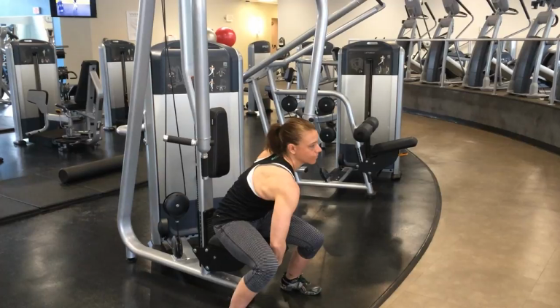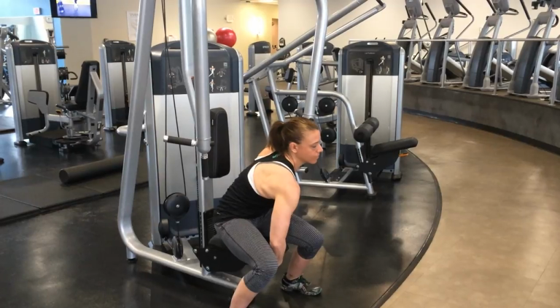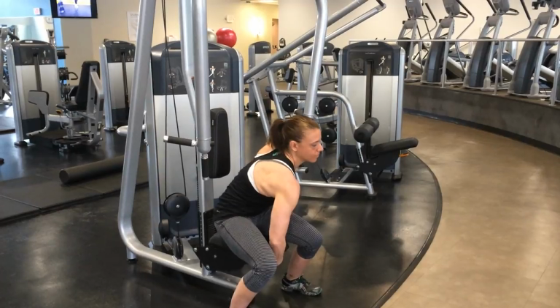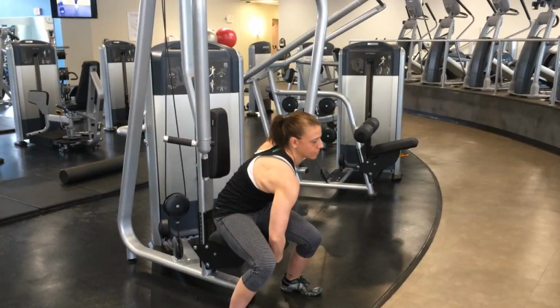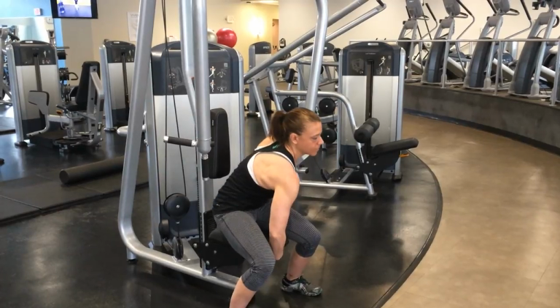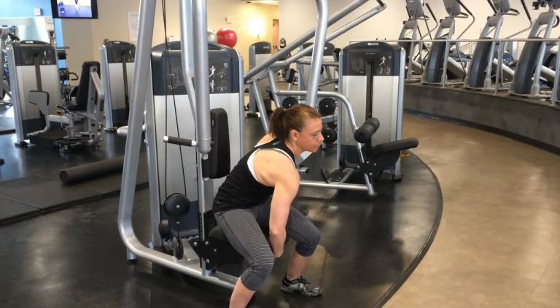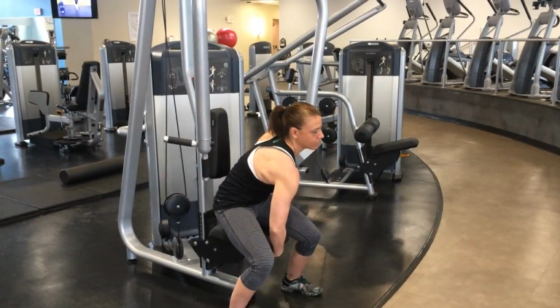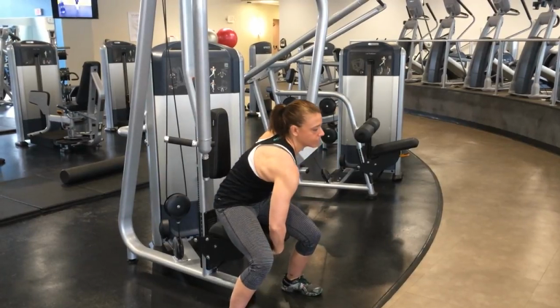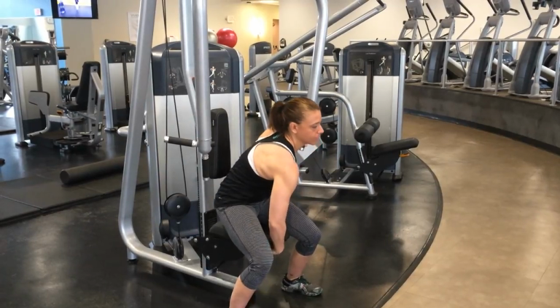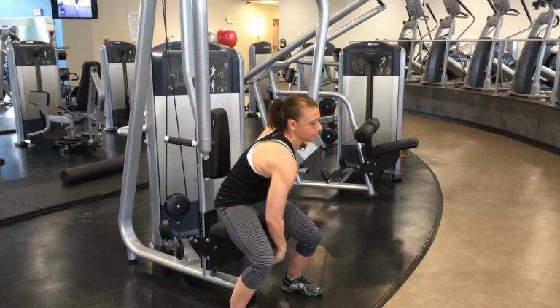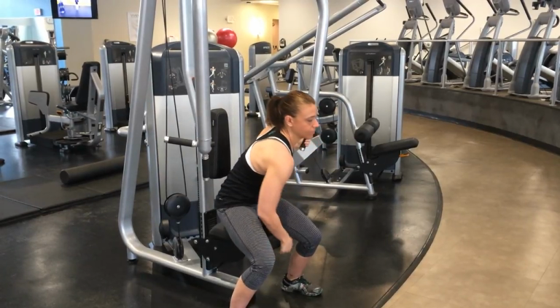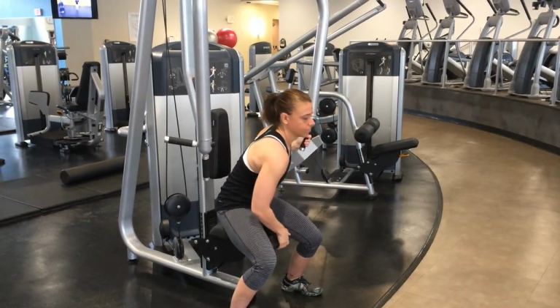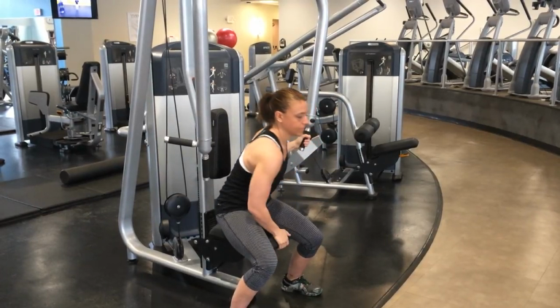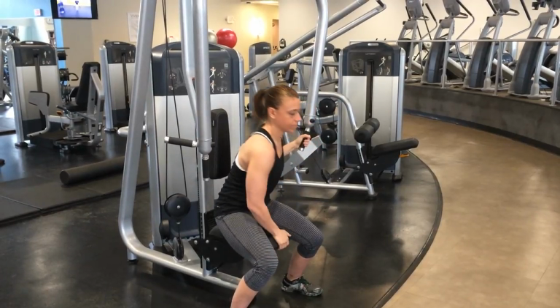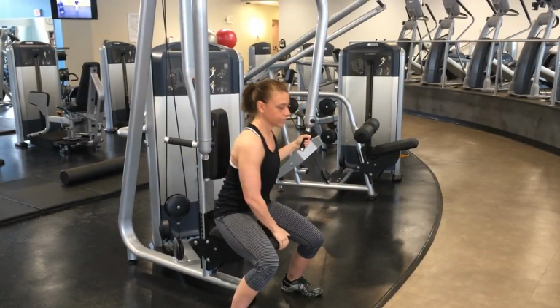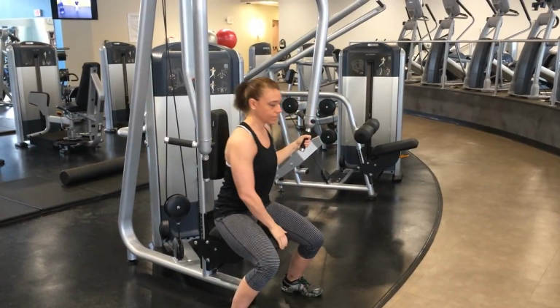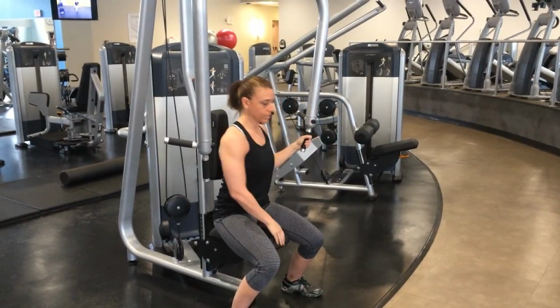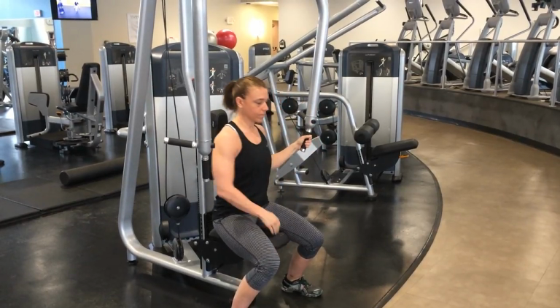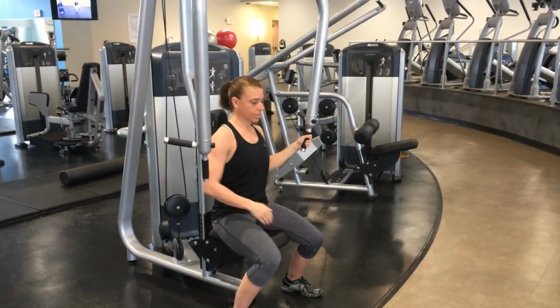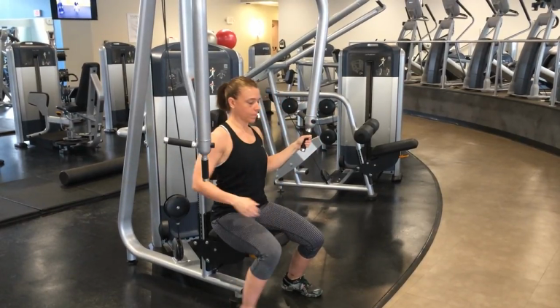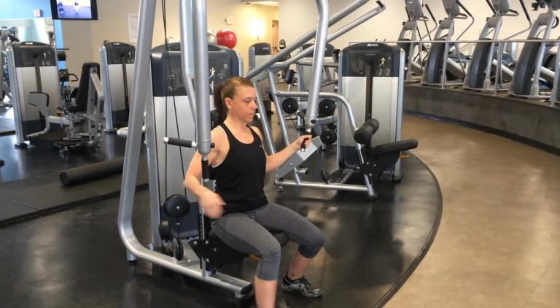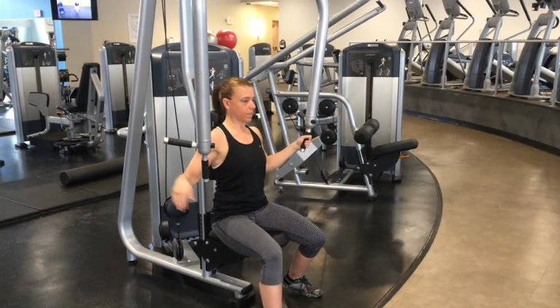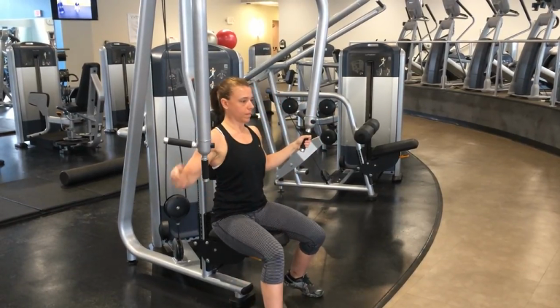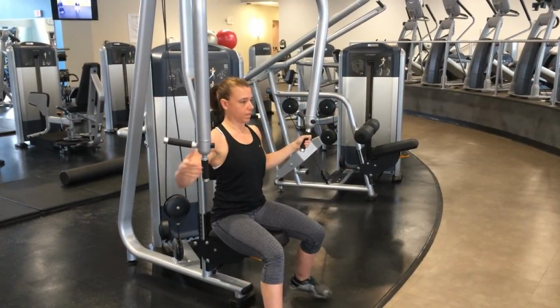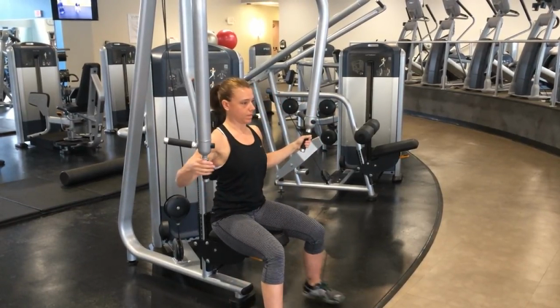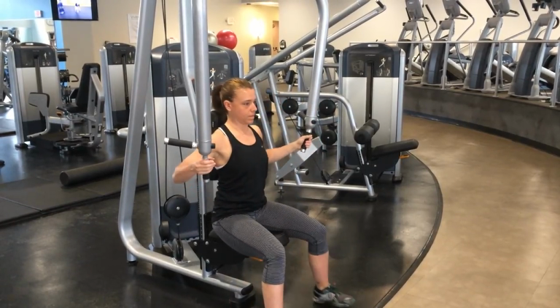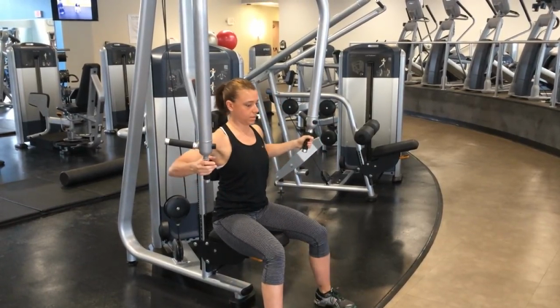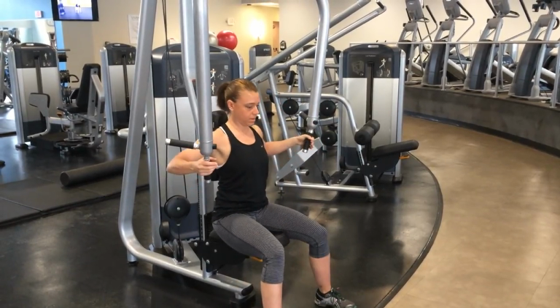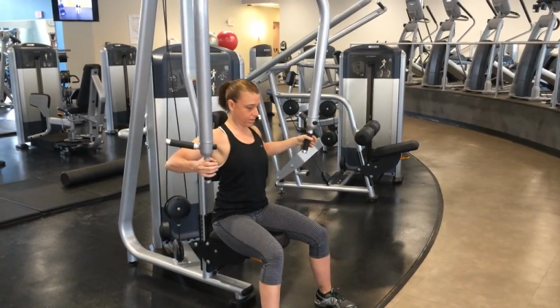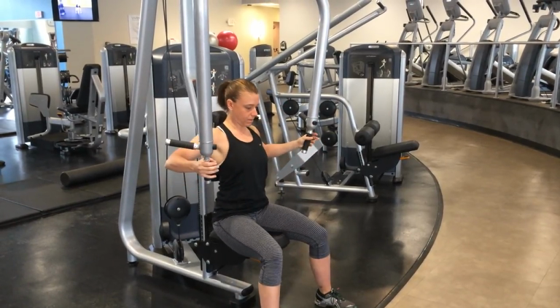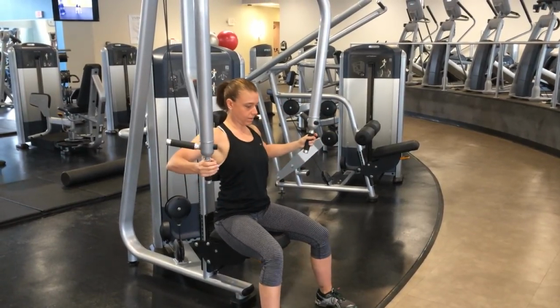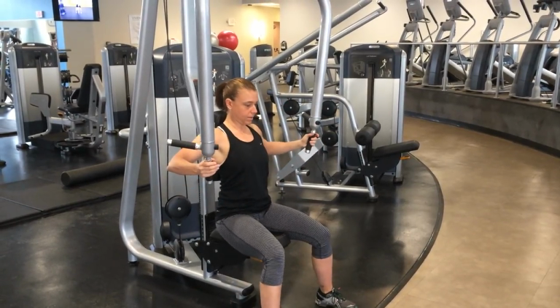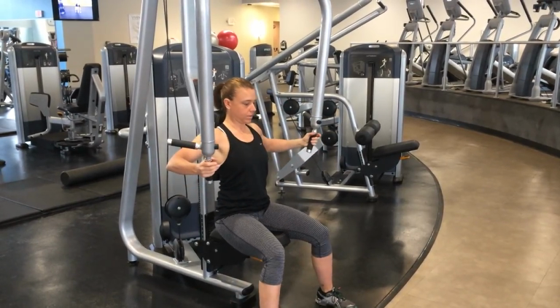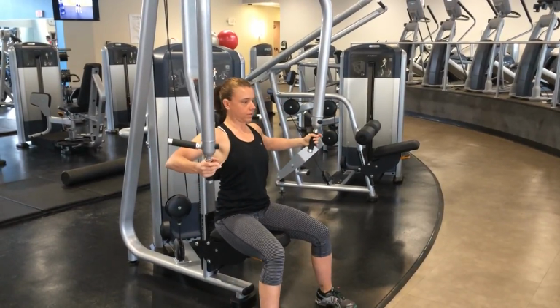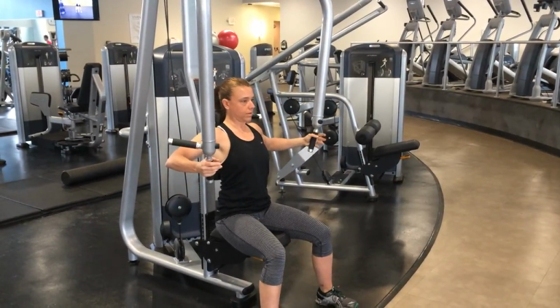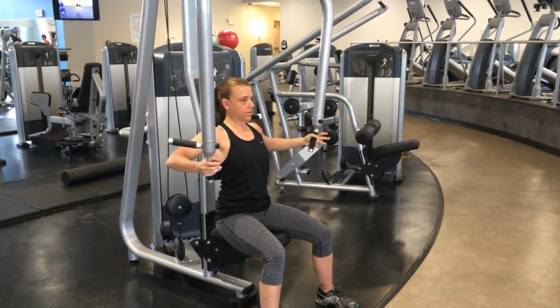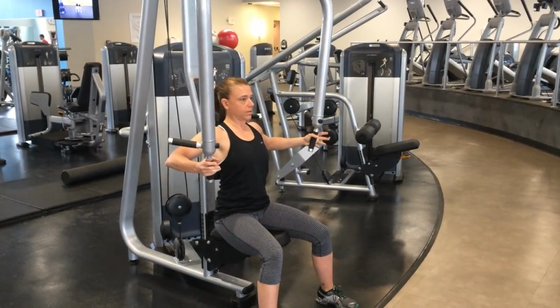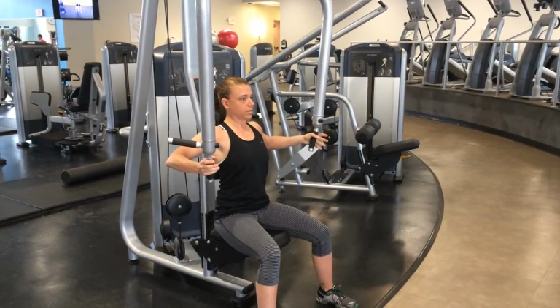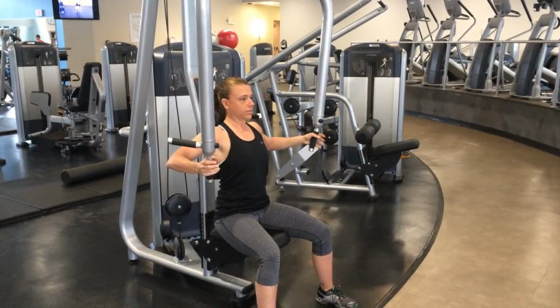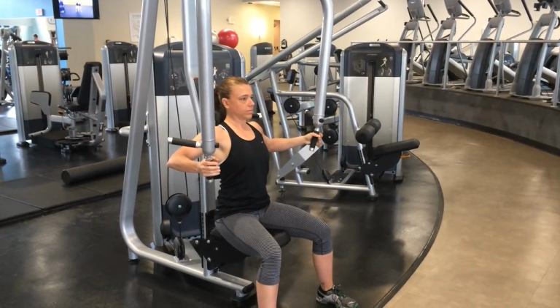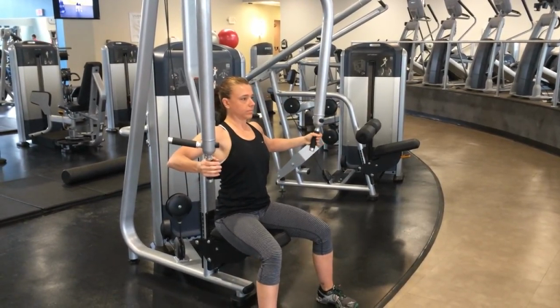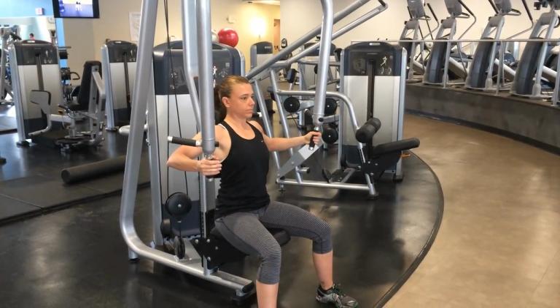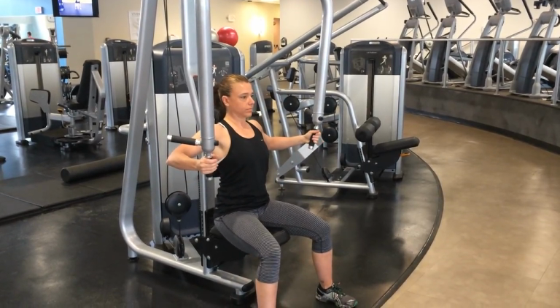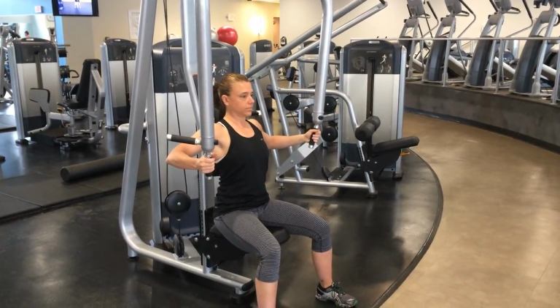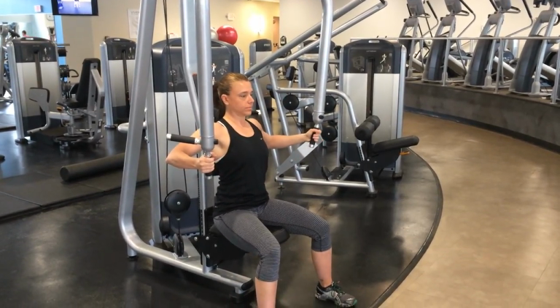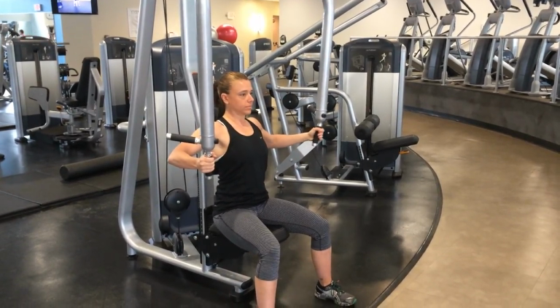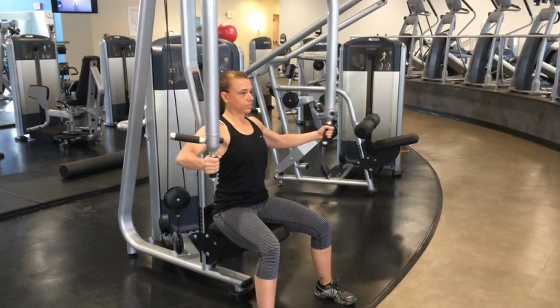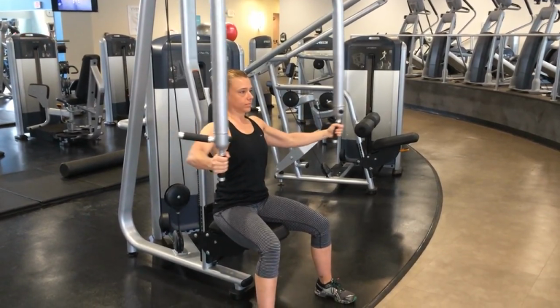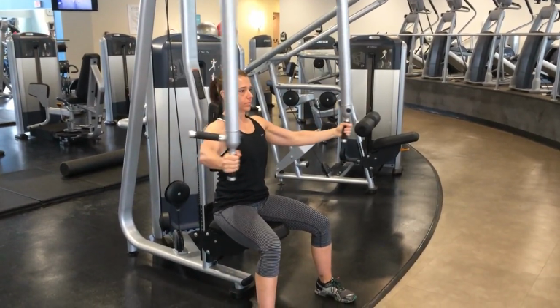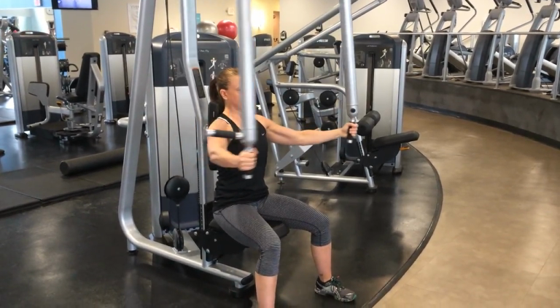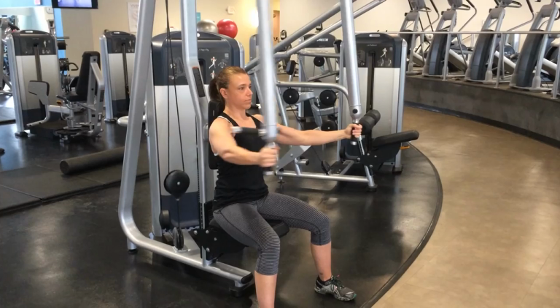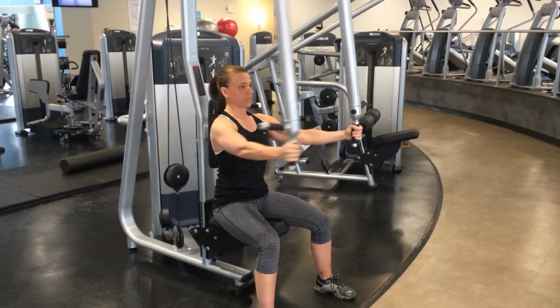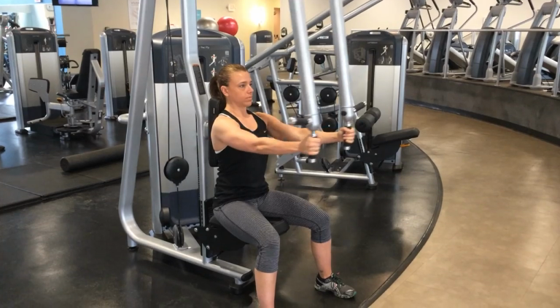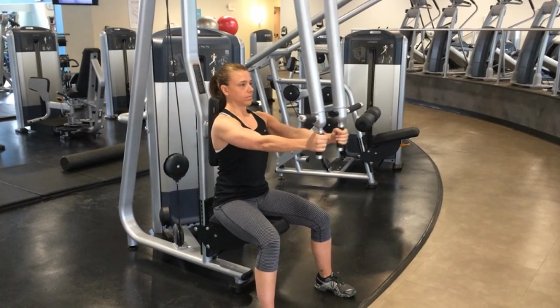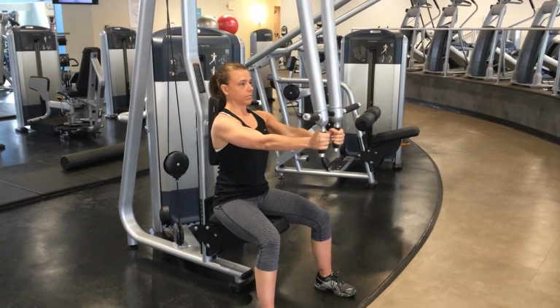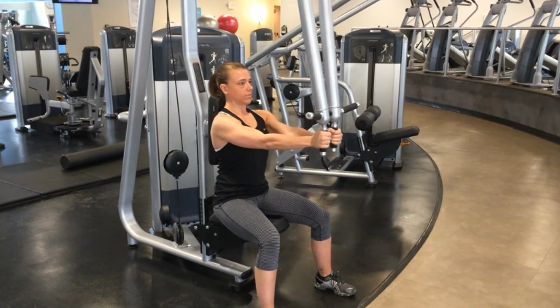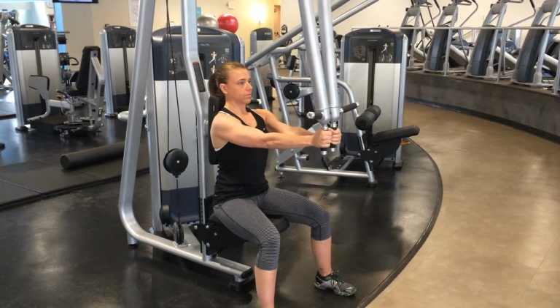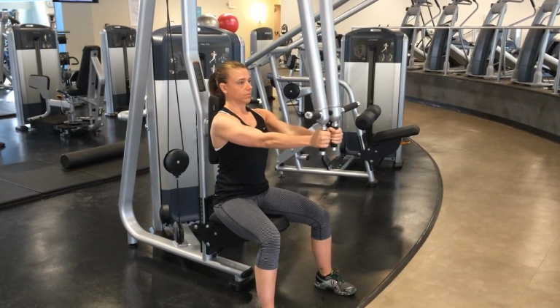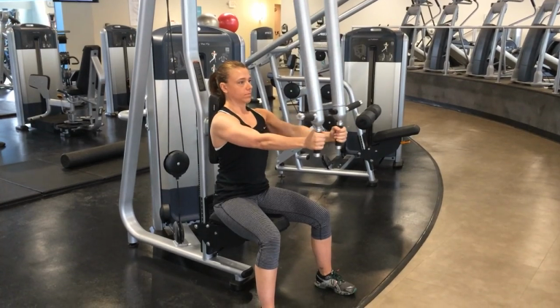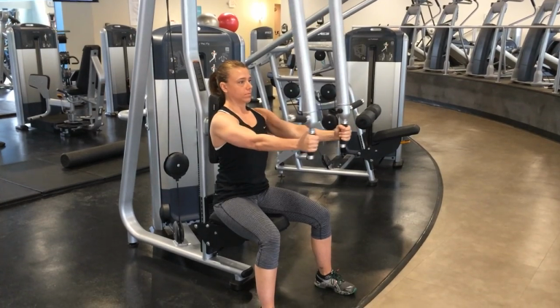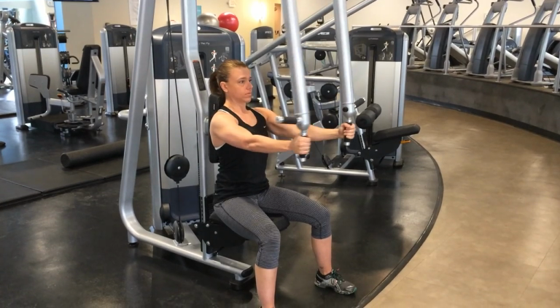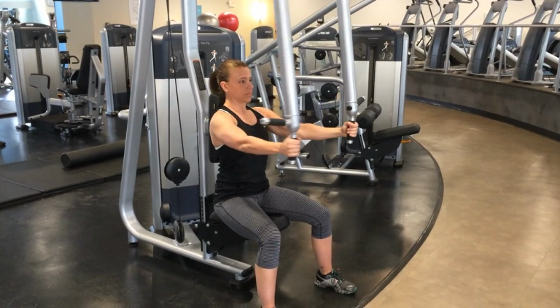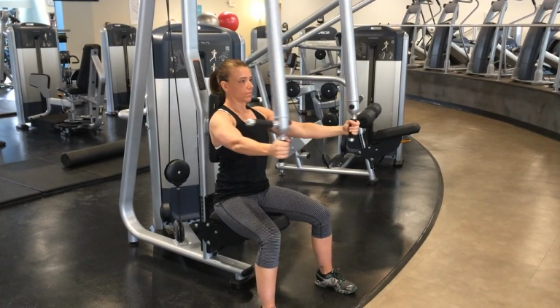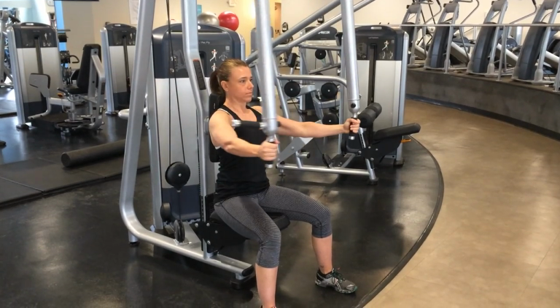When she brings her hands to the front, they should end up in the middle of her sternum. Now if you see her do a rep or two there, a little bit better.